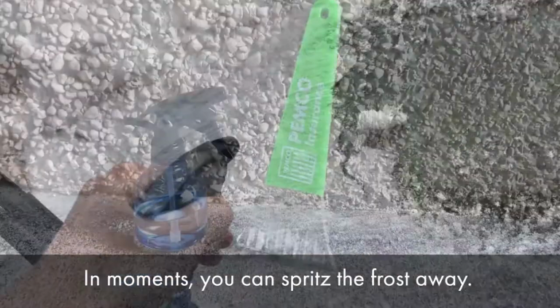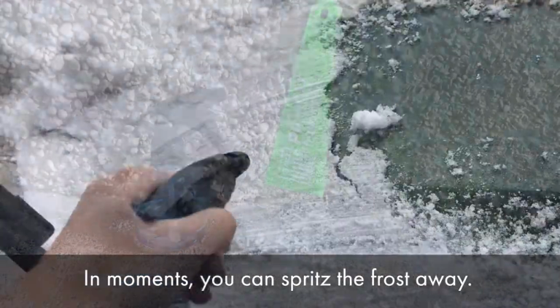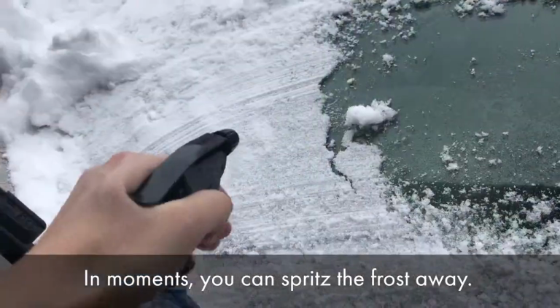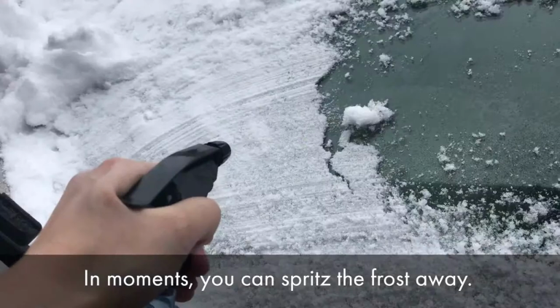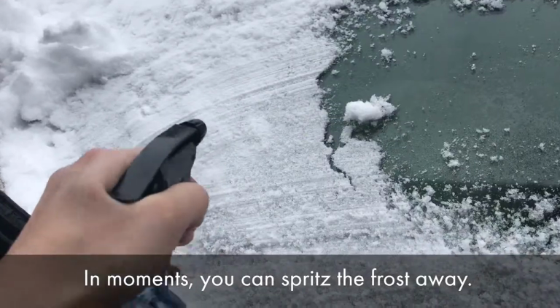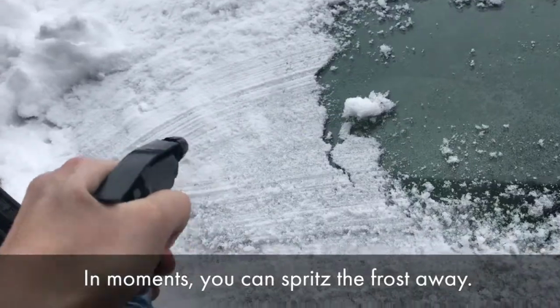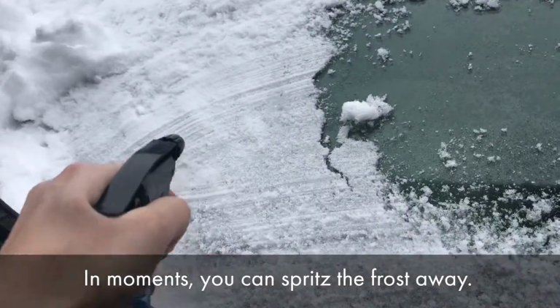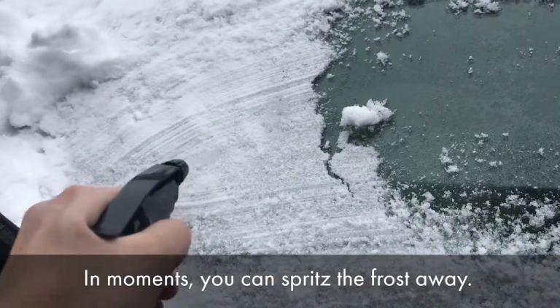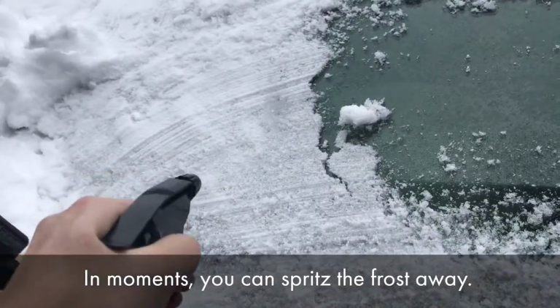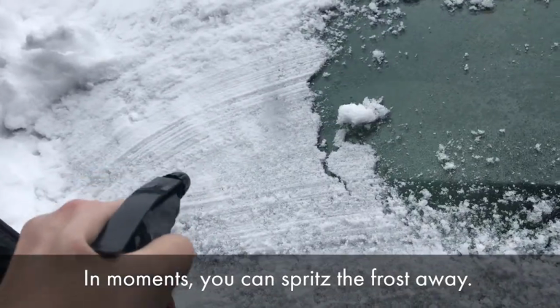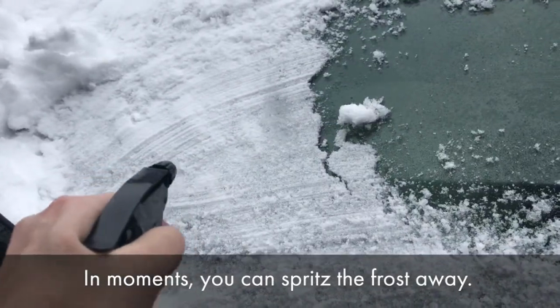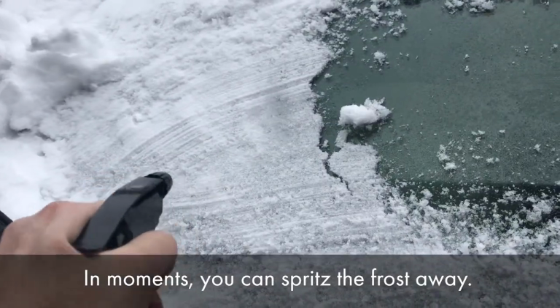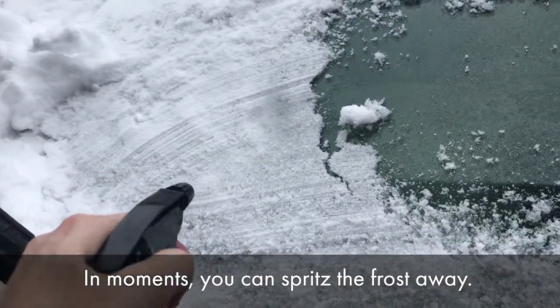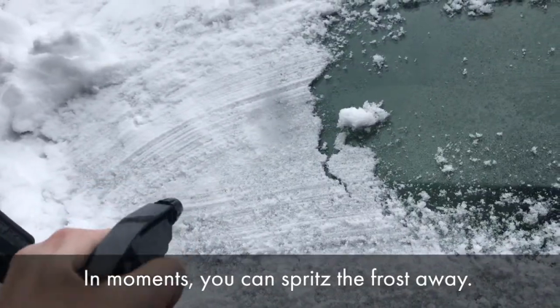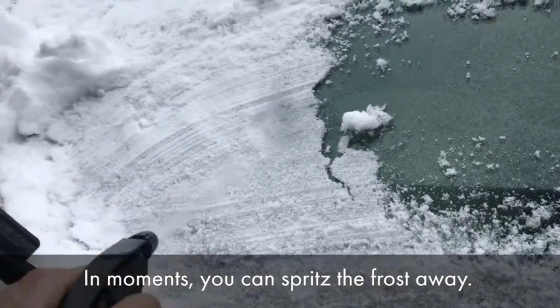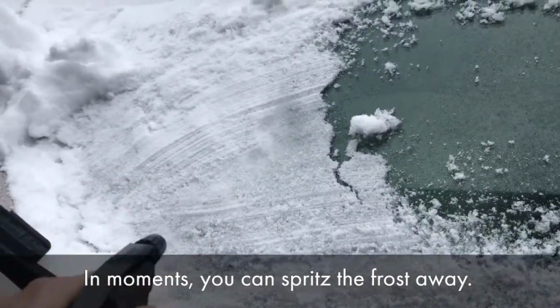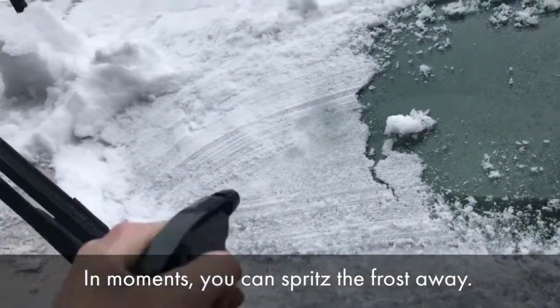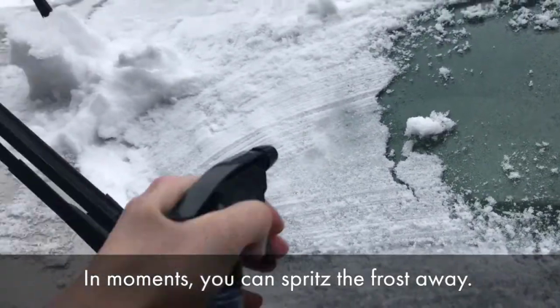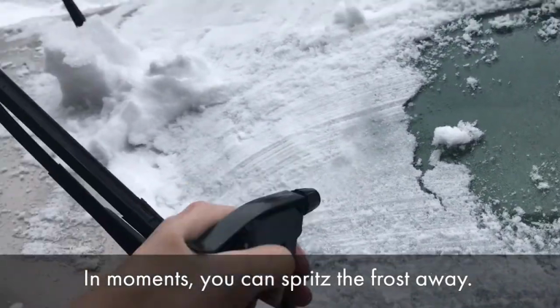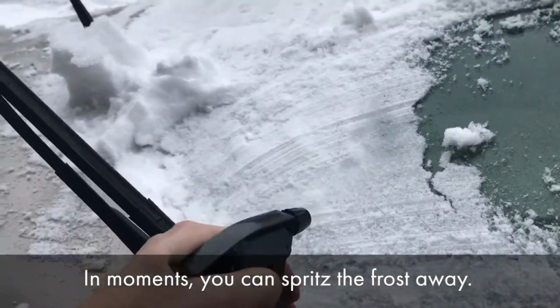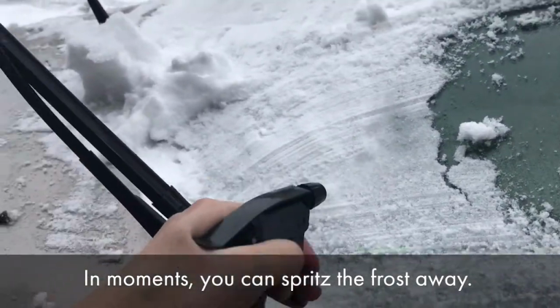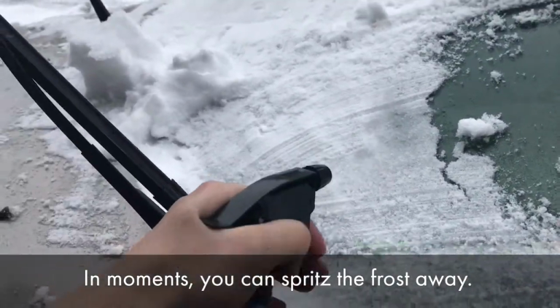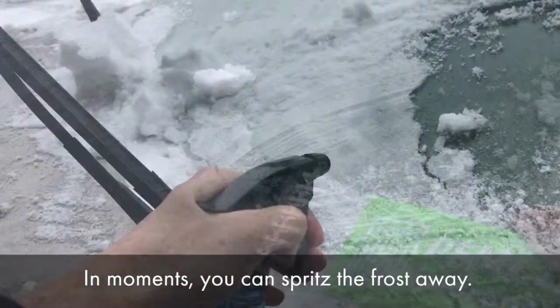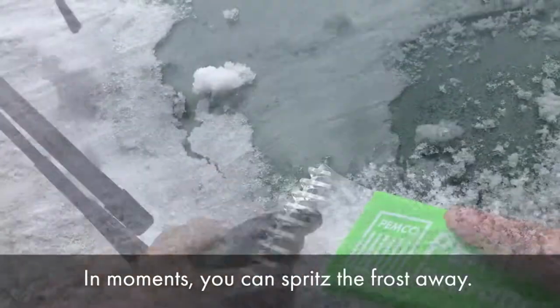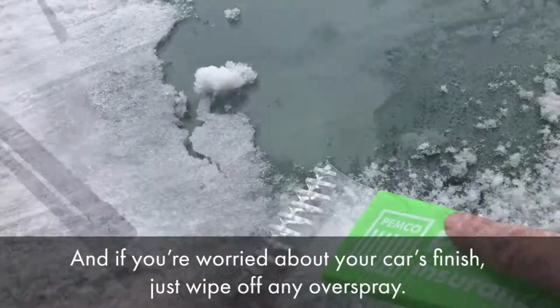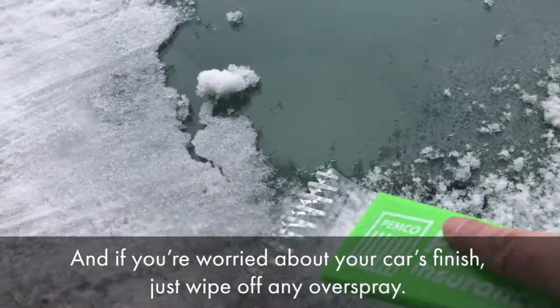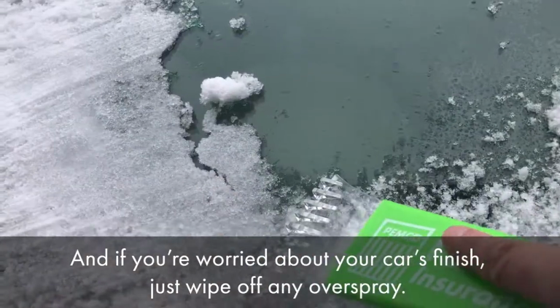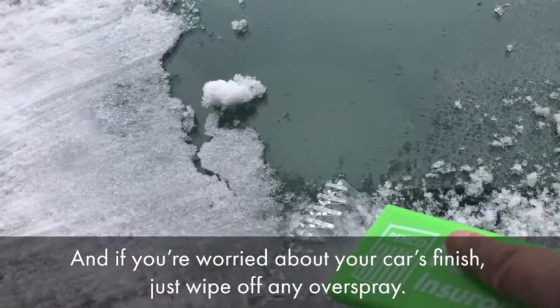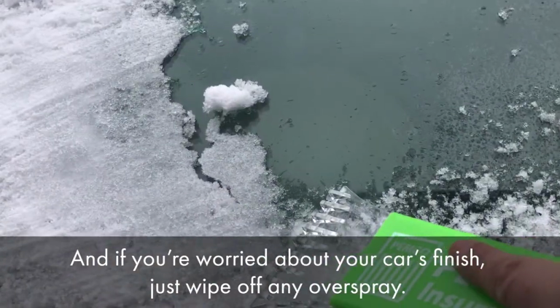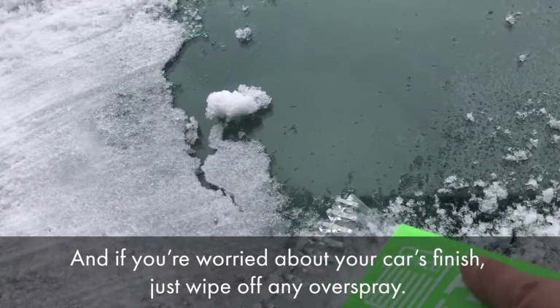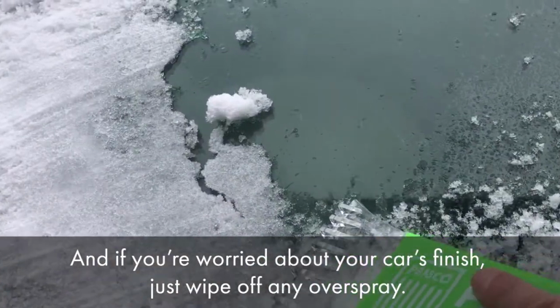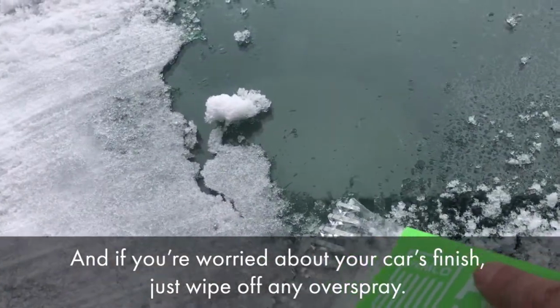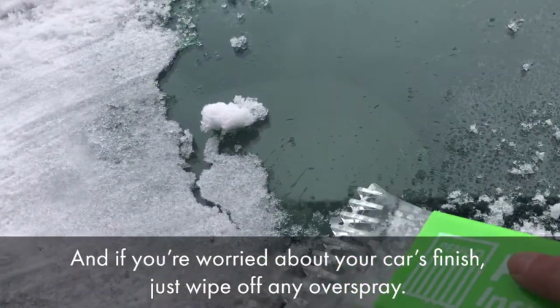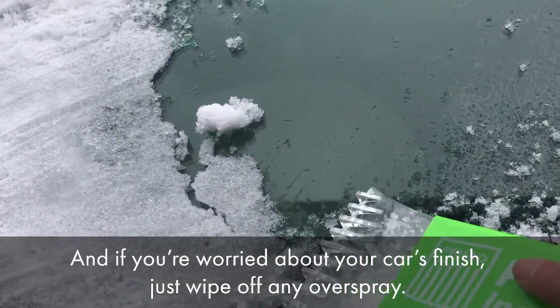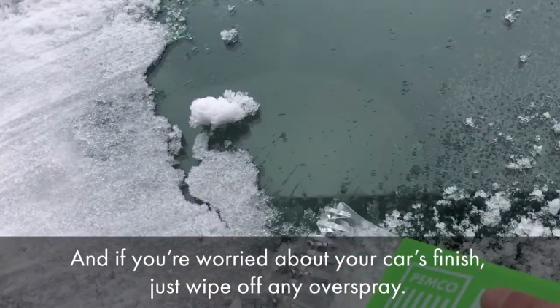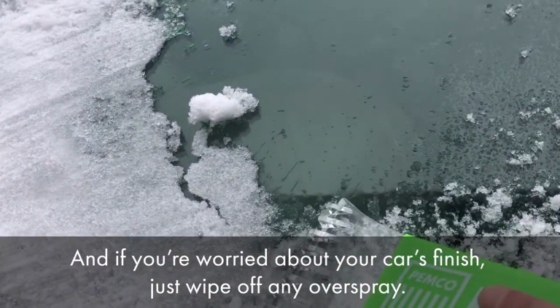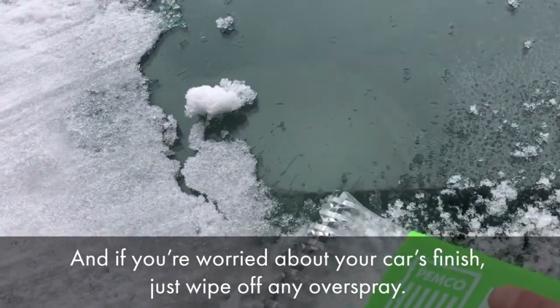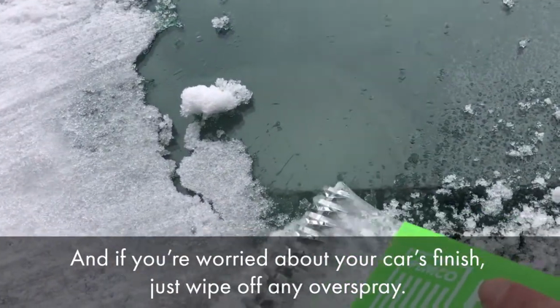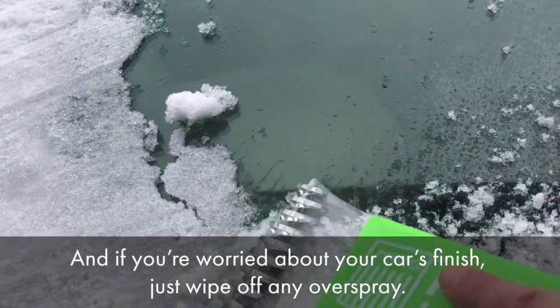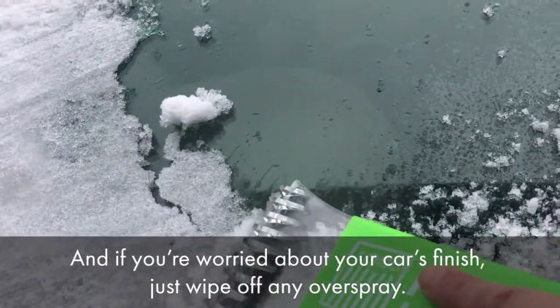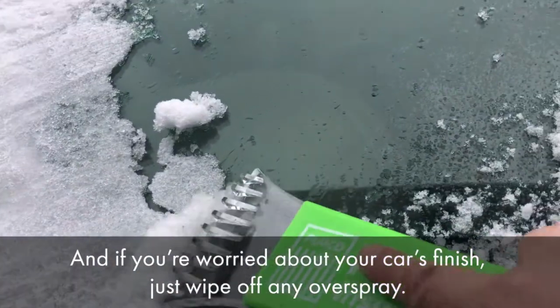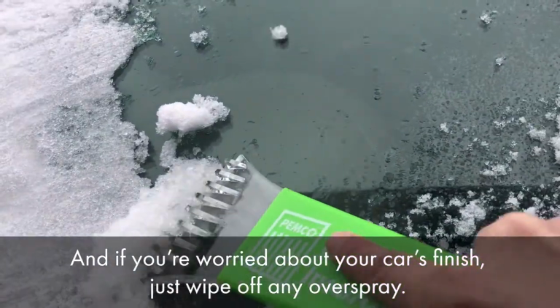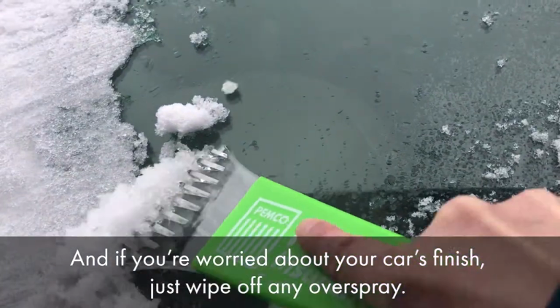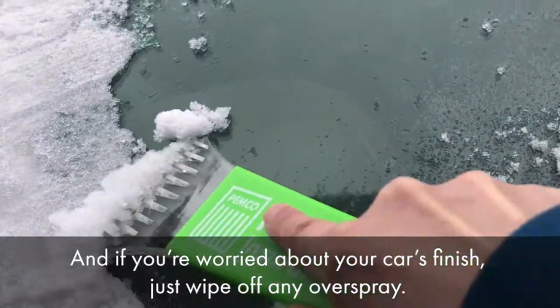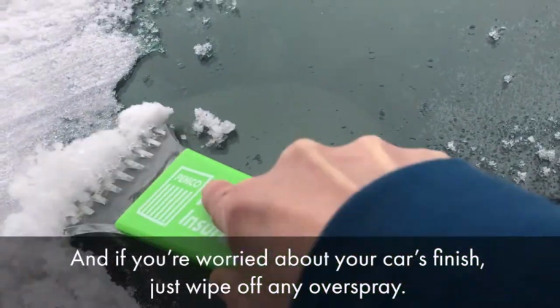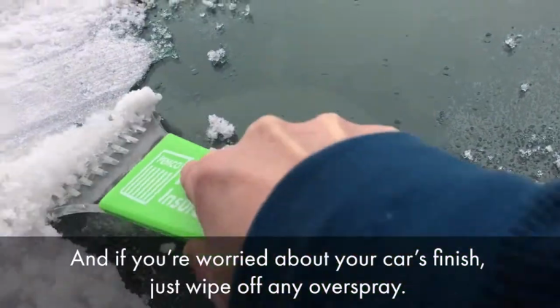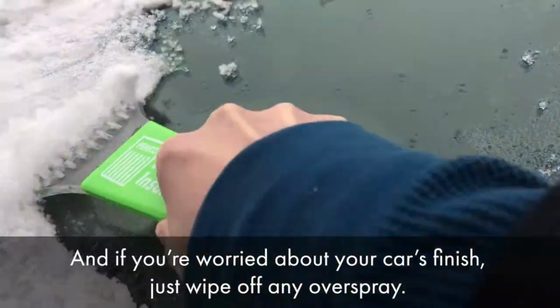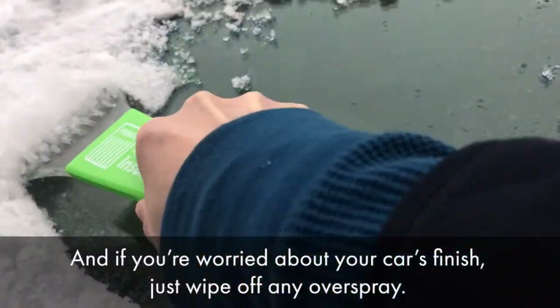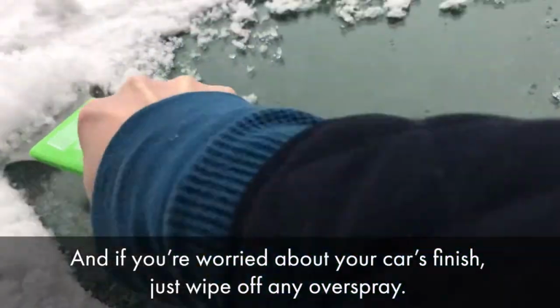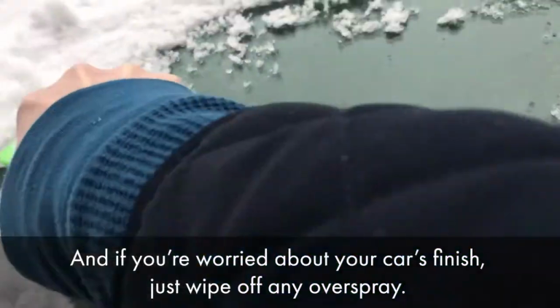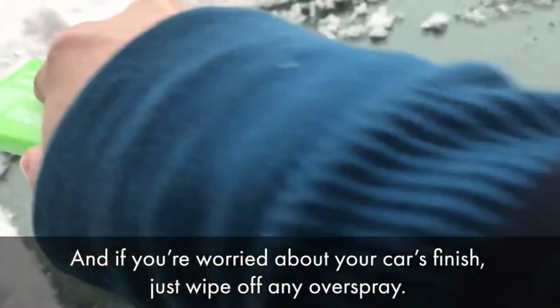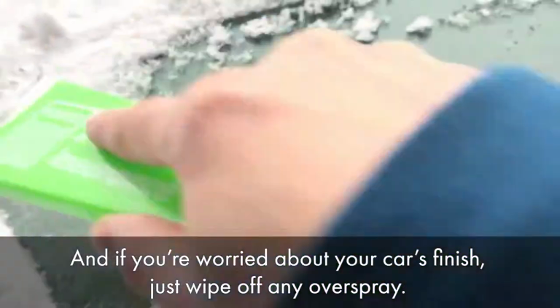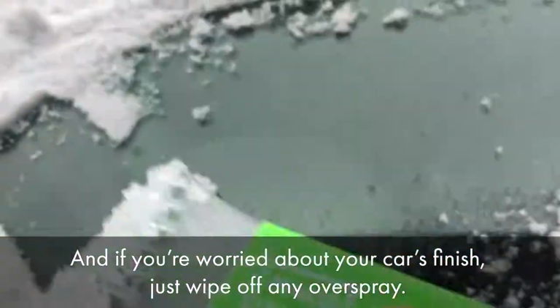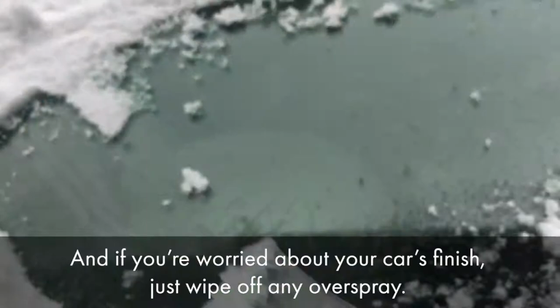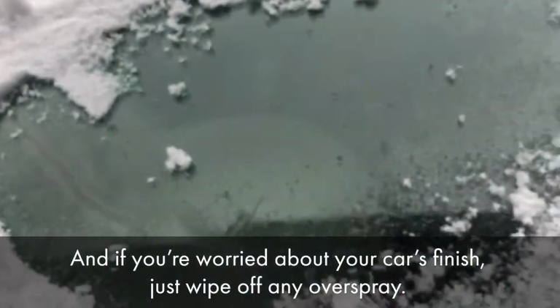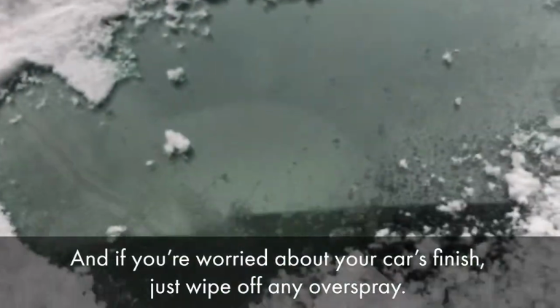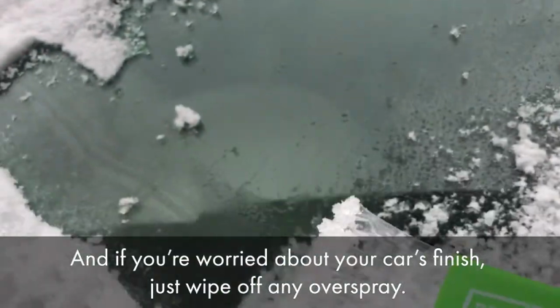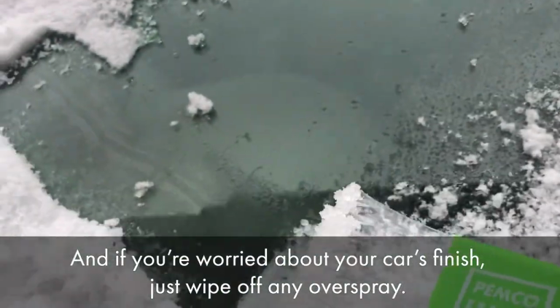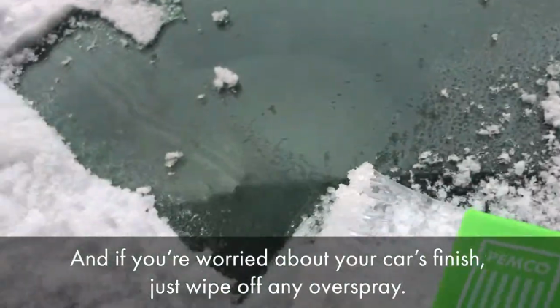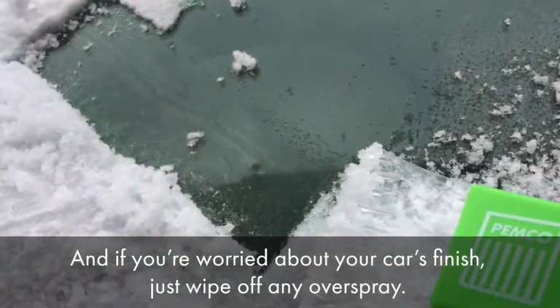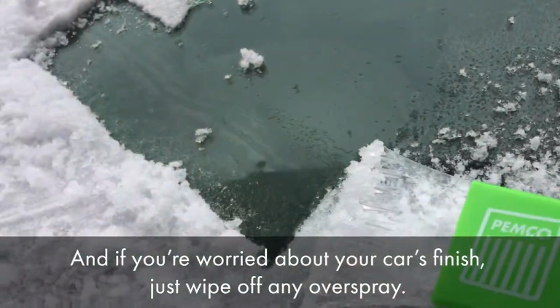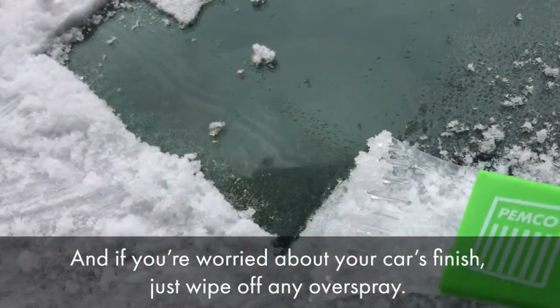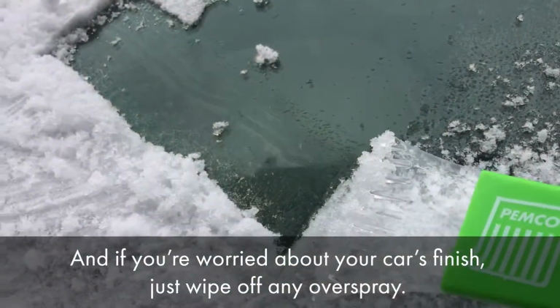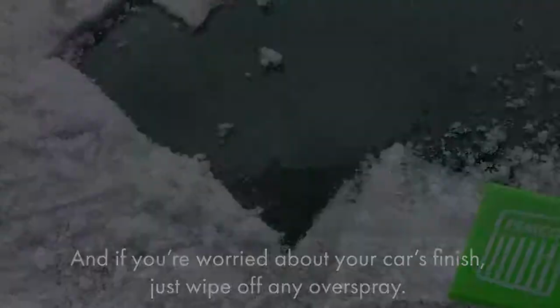In moments, you can spritz the frost away. And if you're worried about your car's finish, just wipe off any overspray.